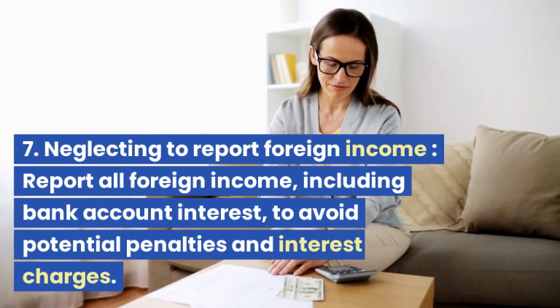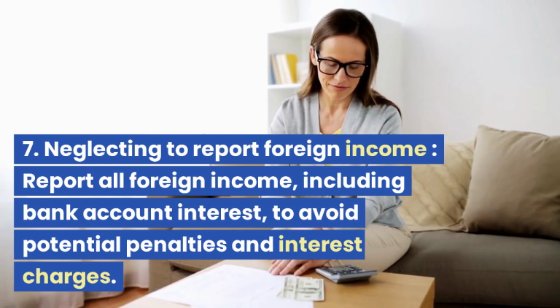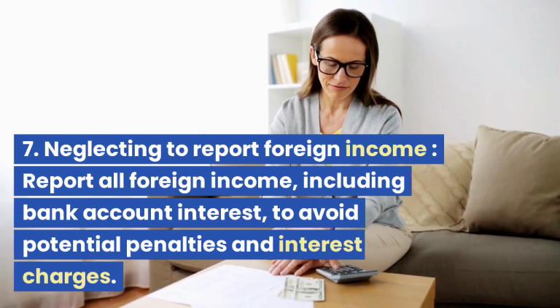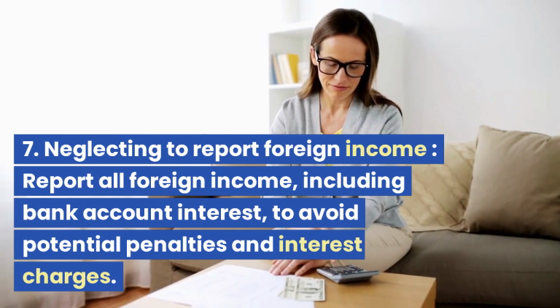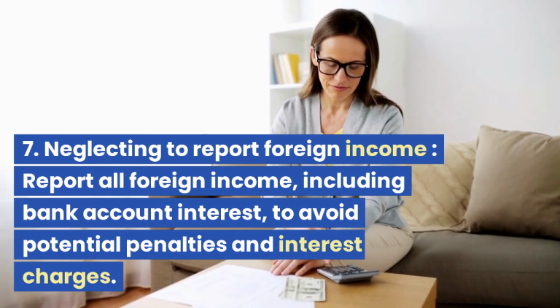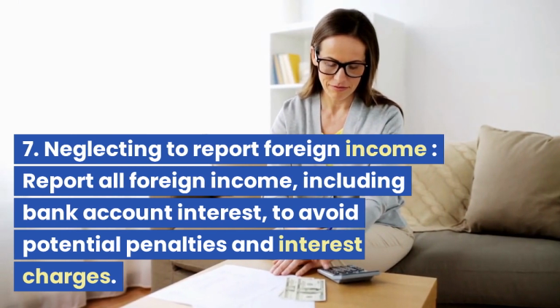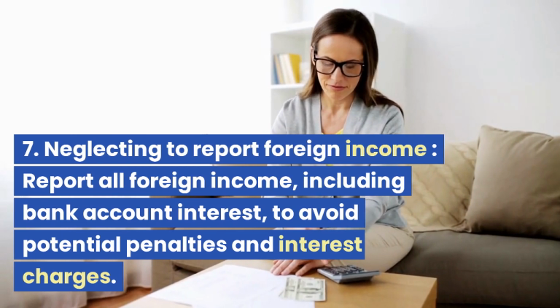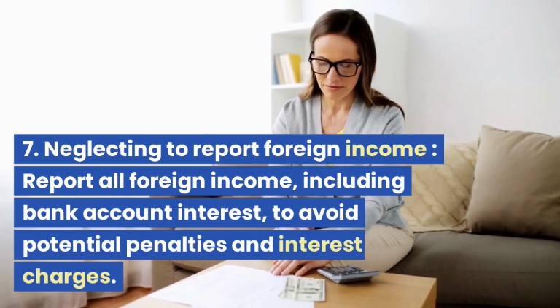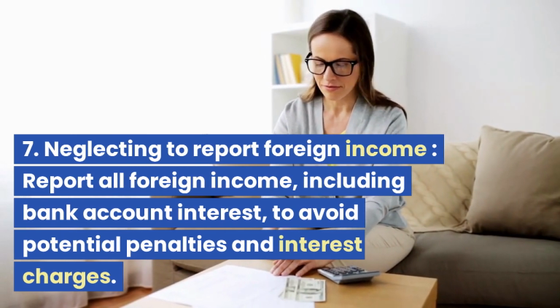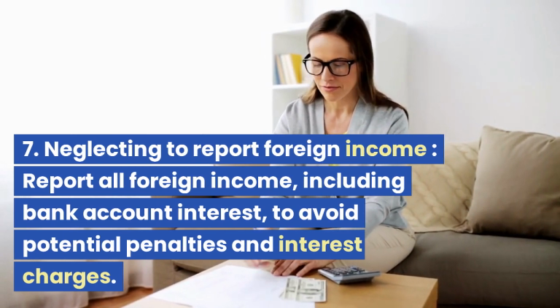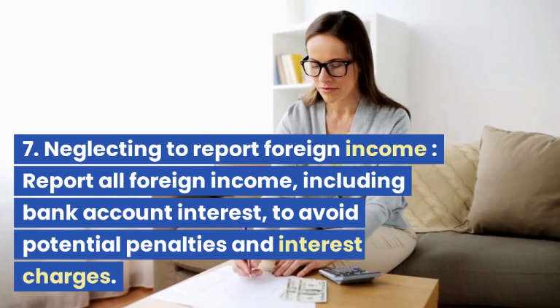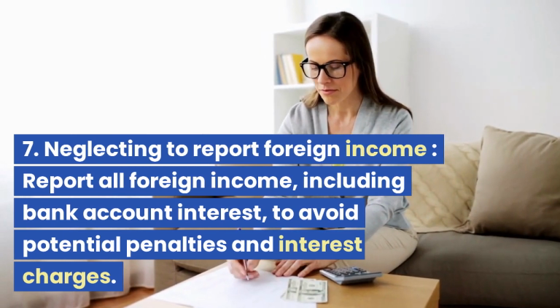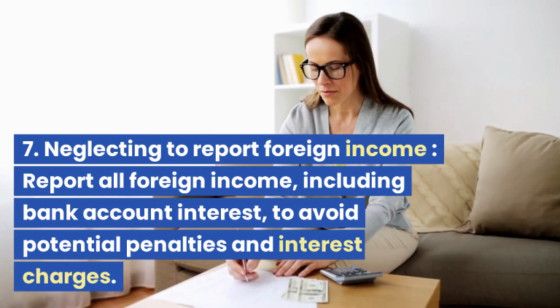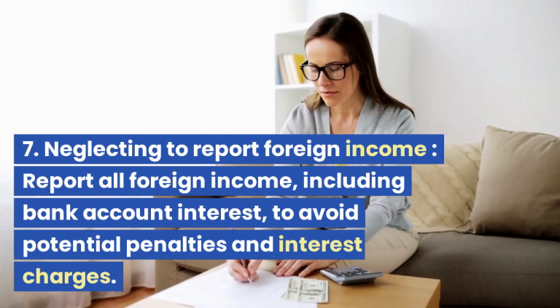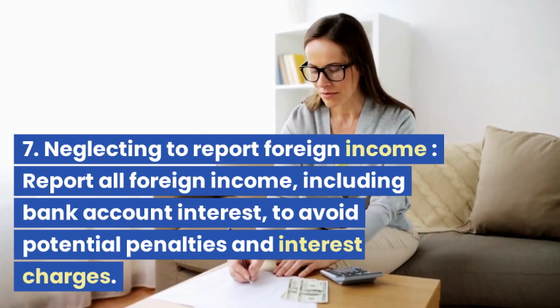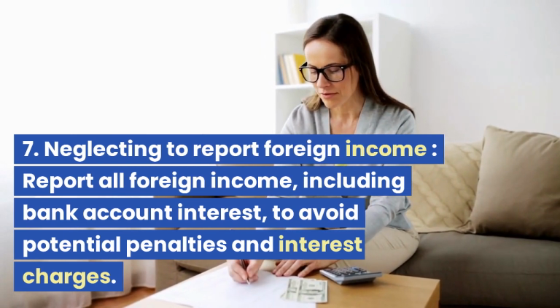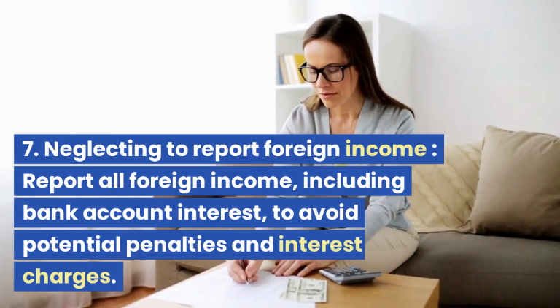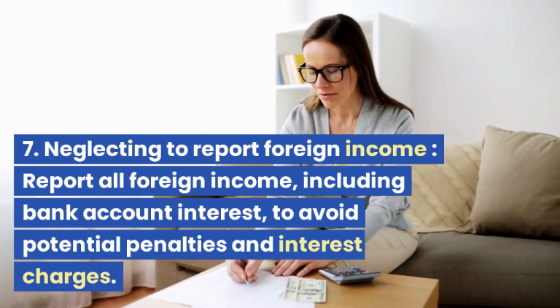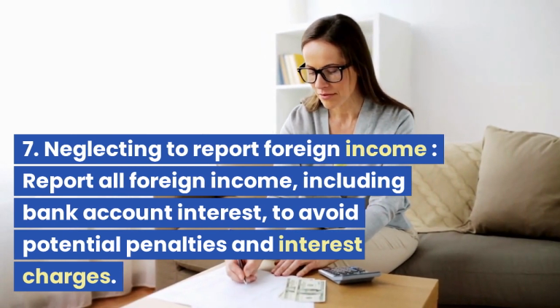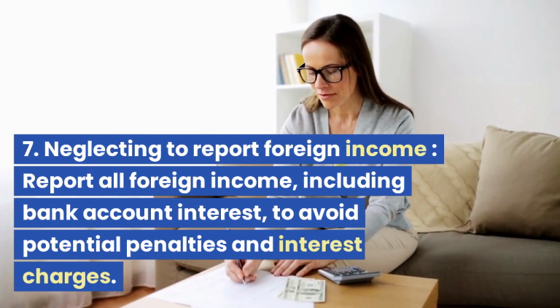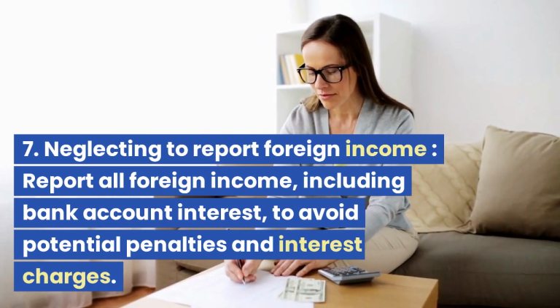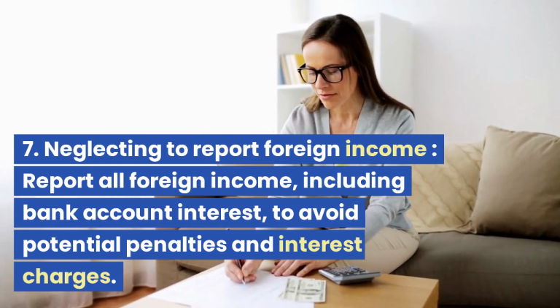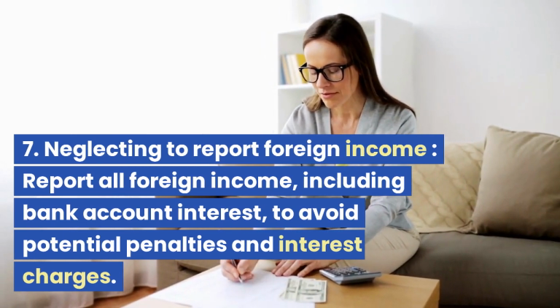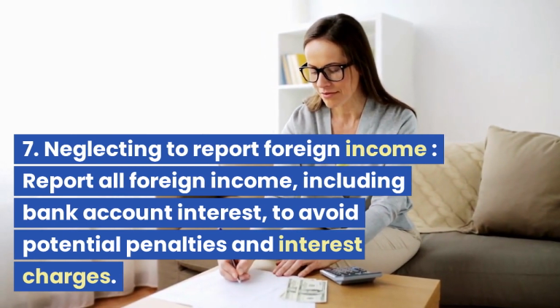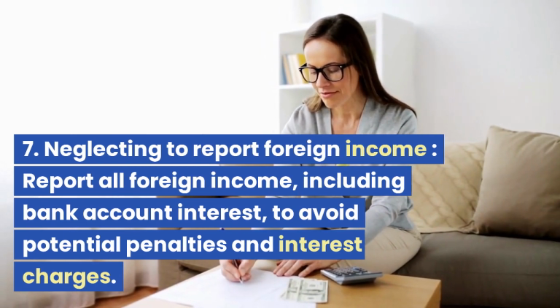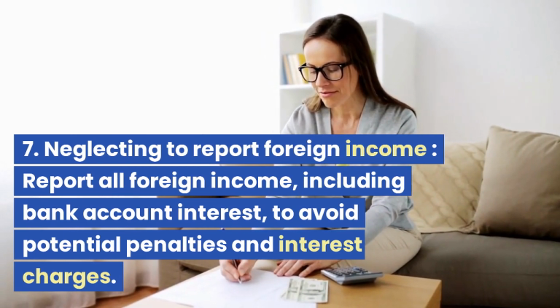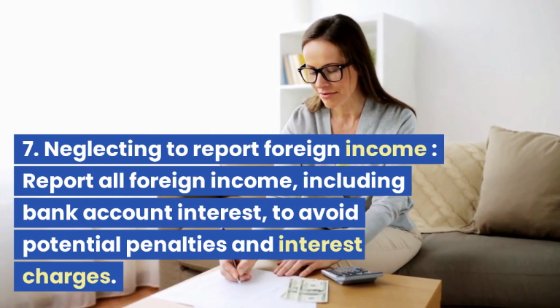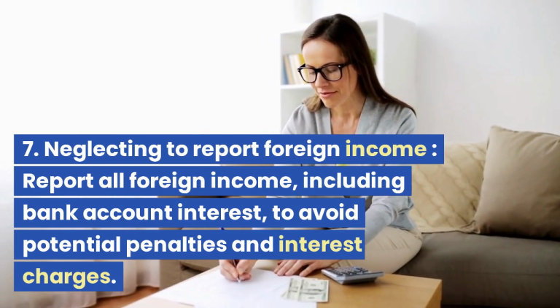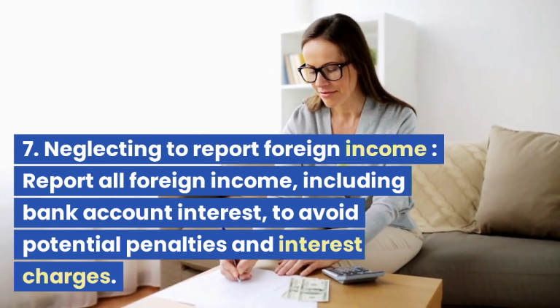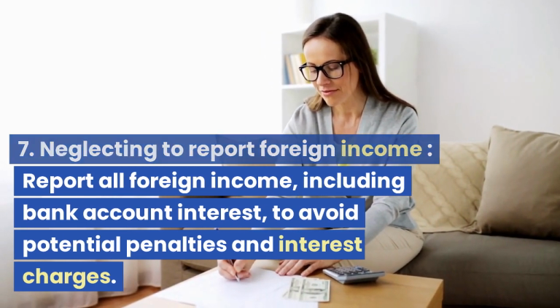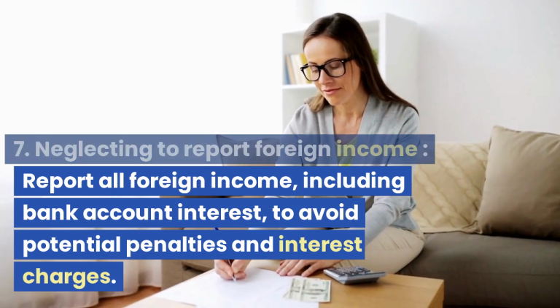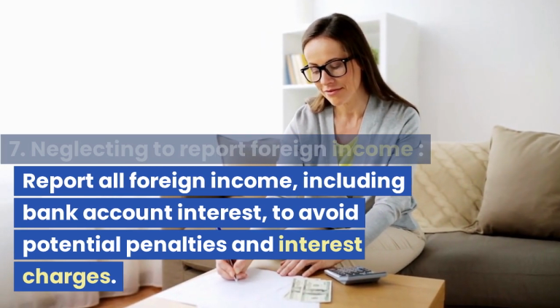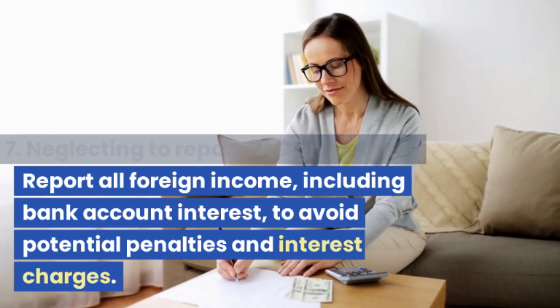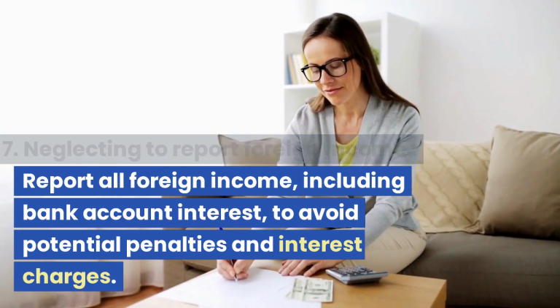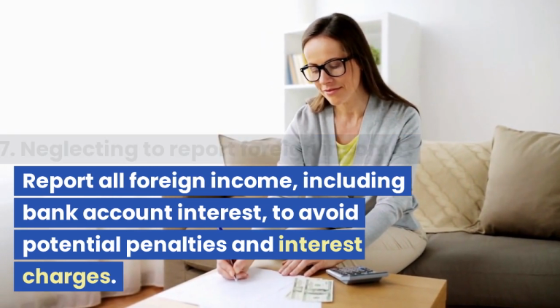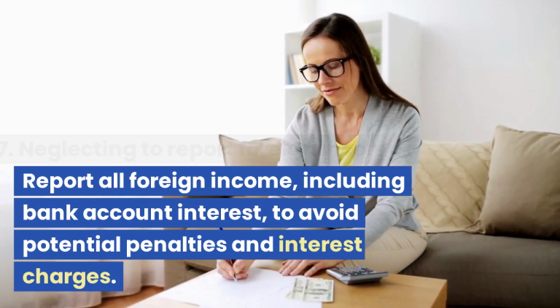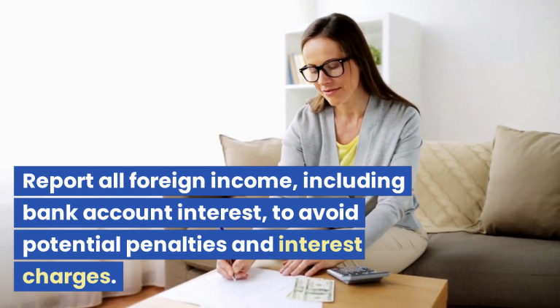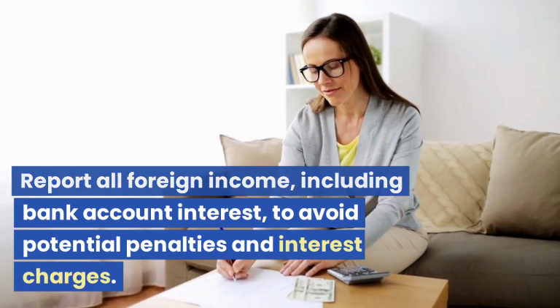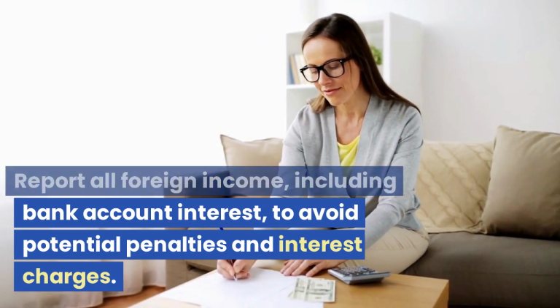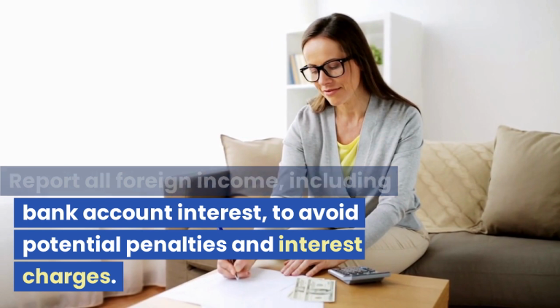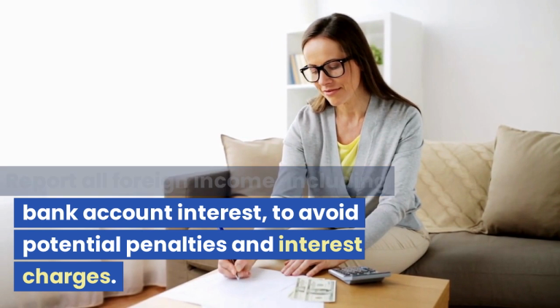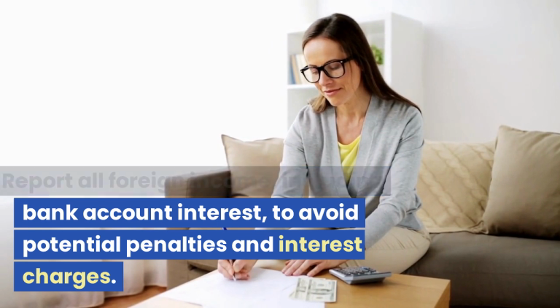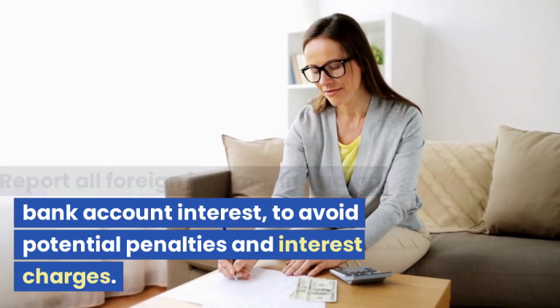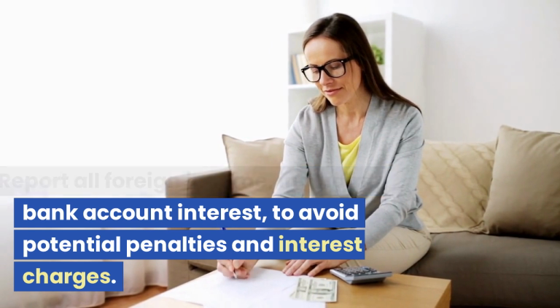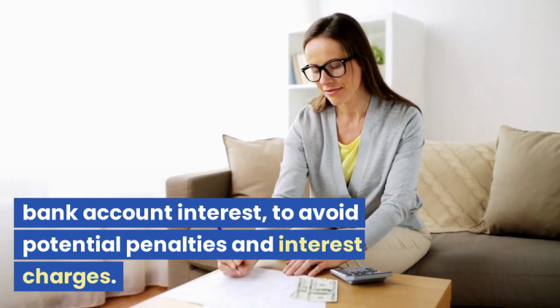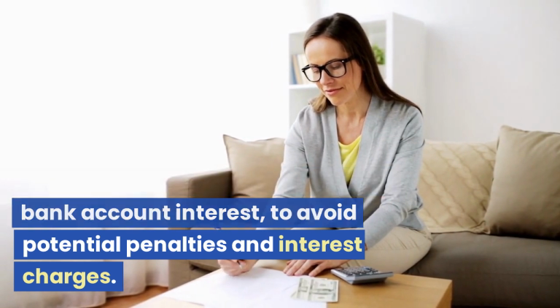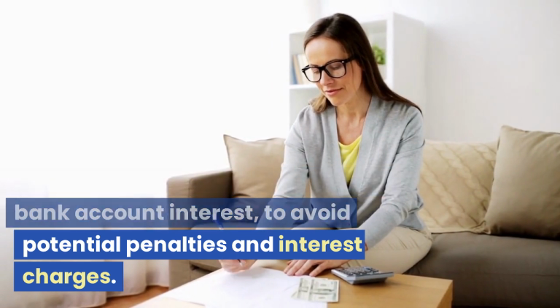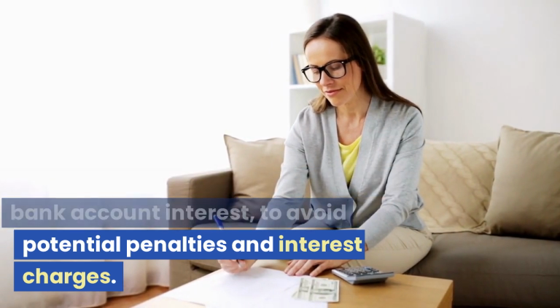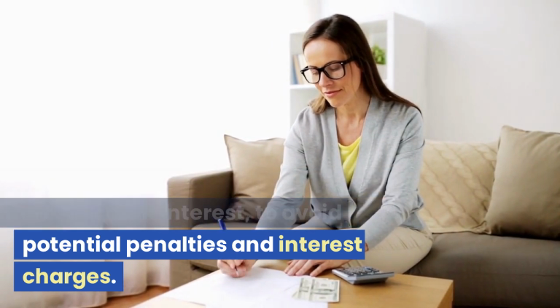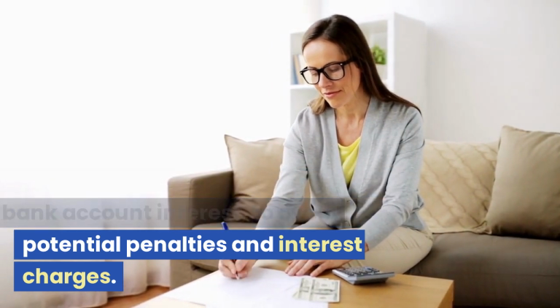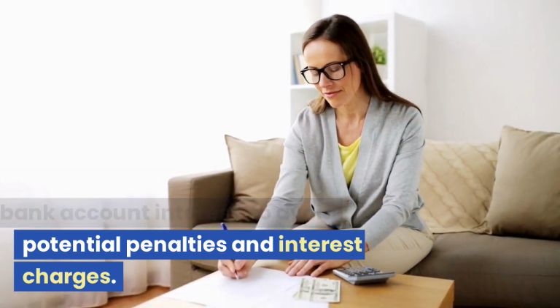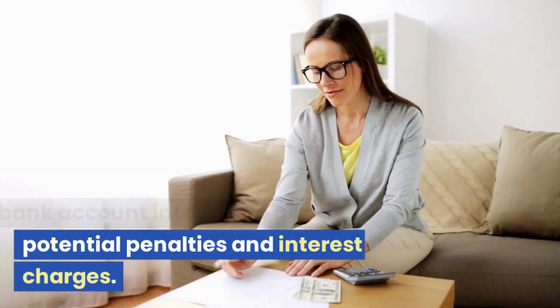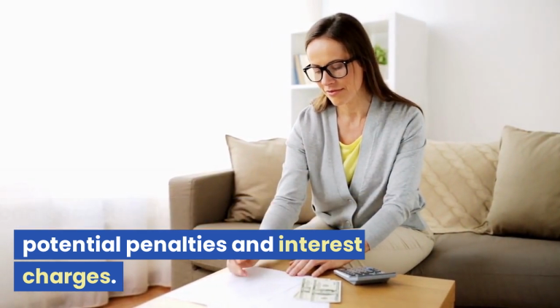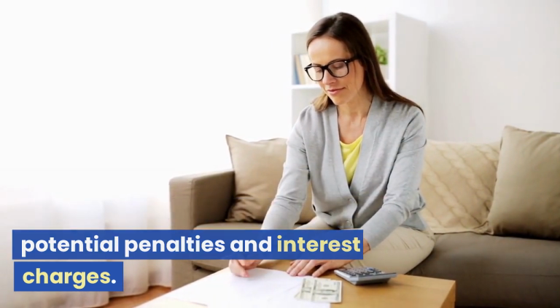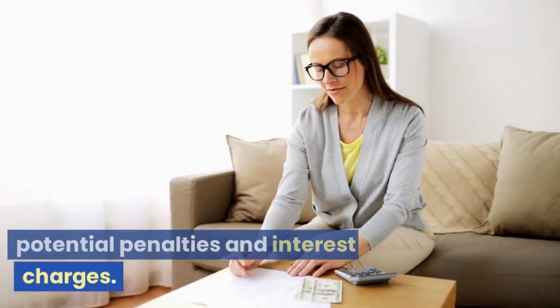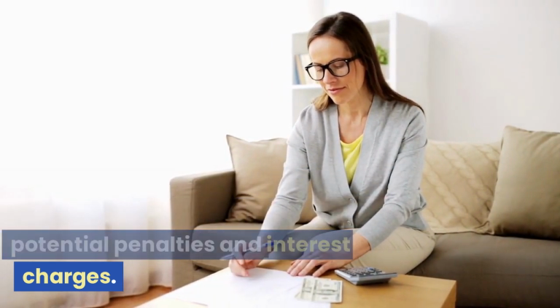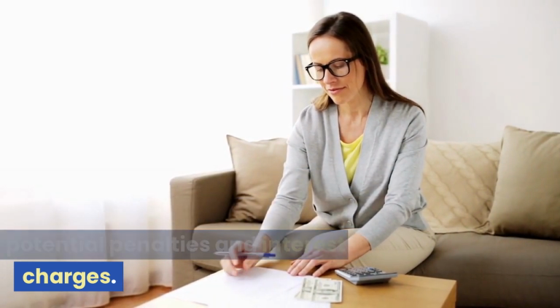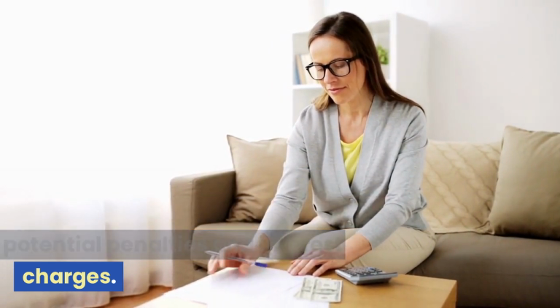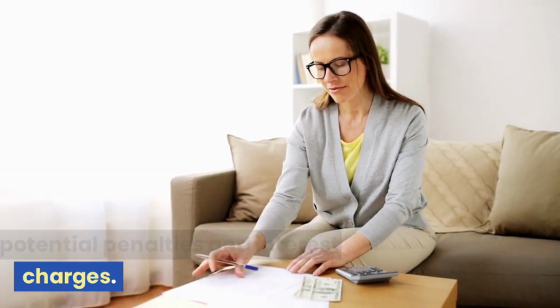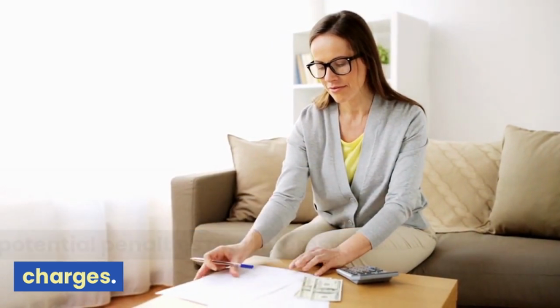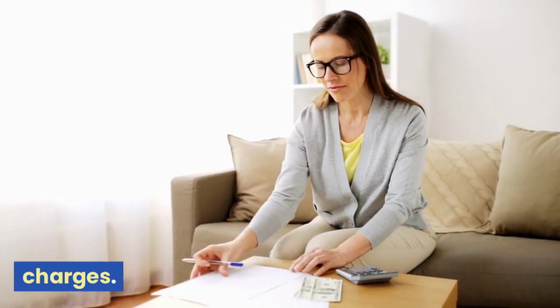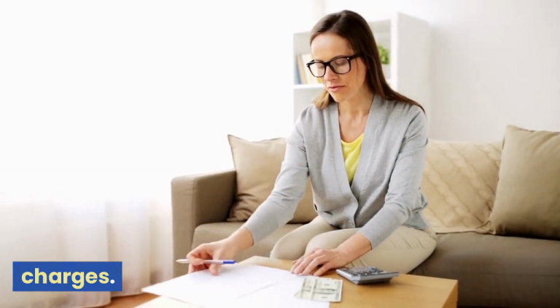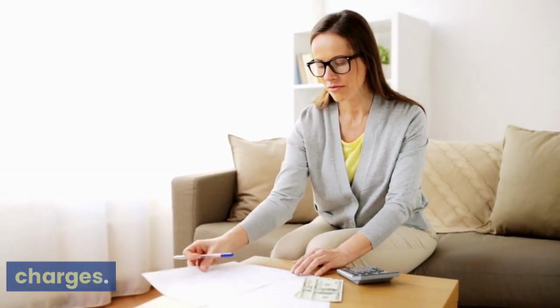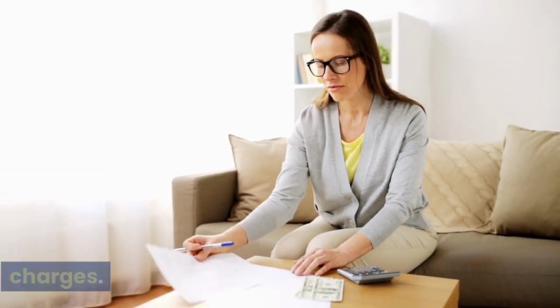Mistake 7: Neglecting to Report Foreign Income. Report all foreign income, including bank account interest, to avoid potential penalties and interest charges.